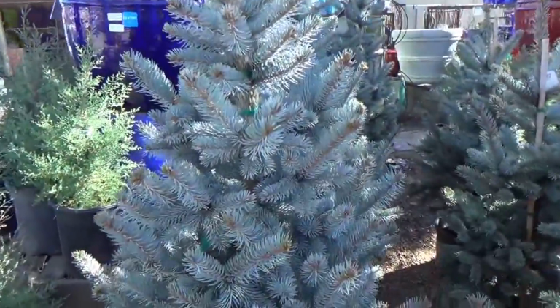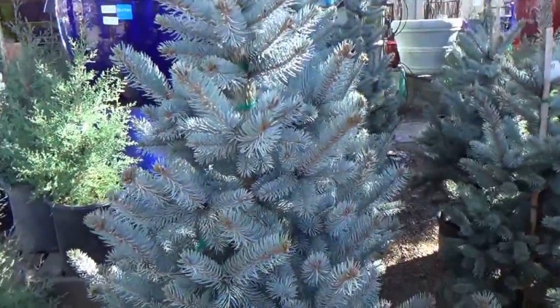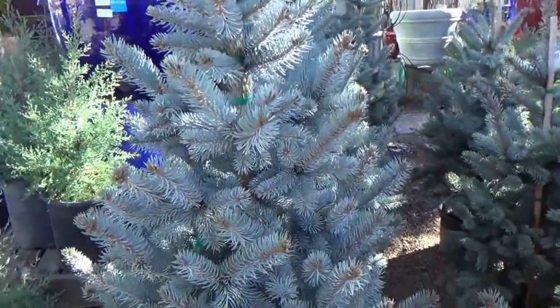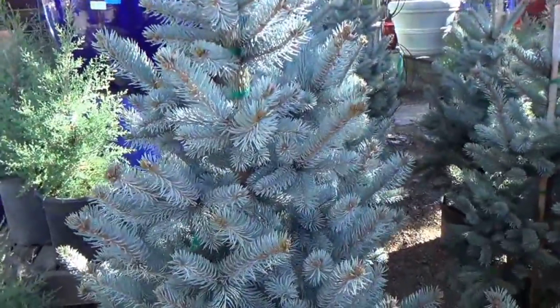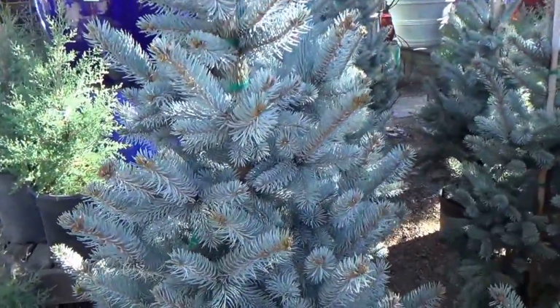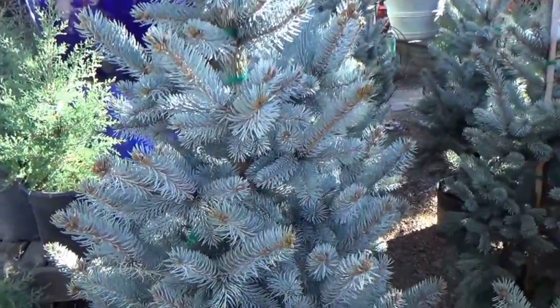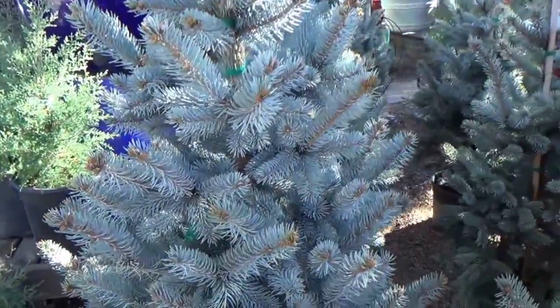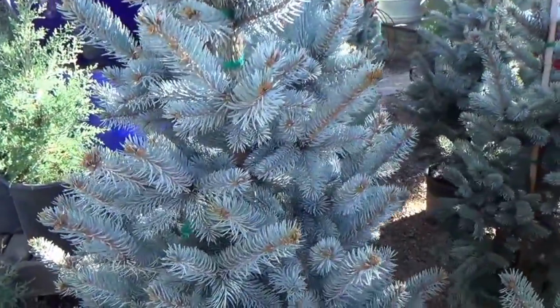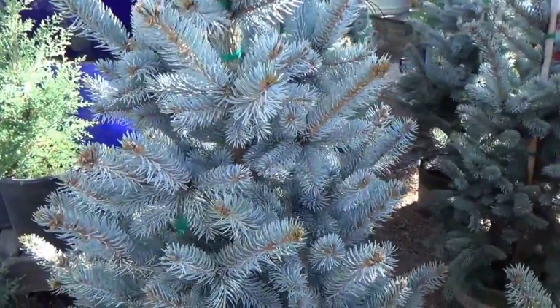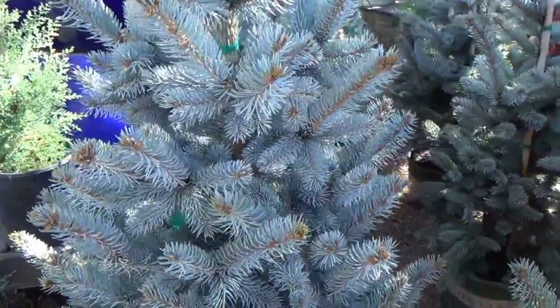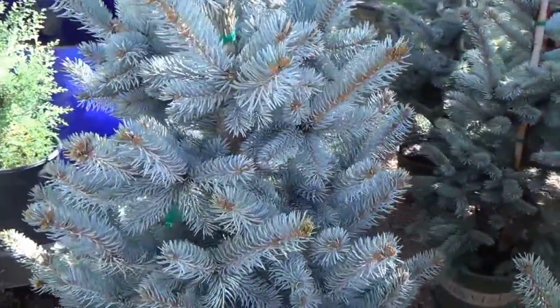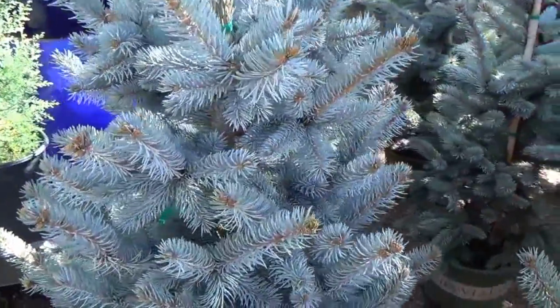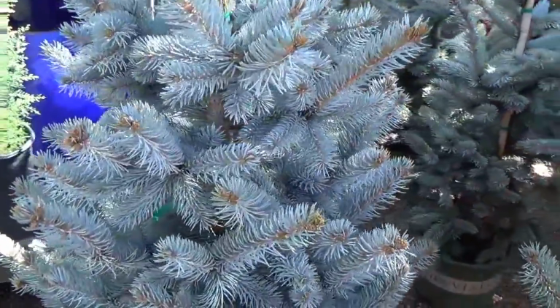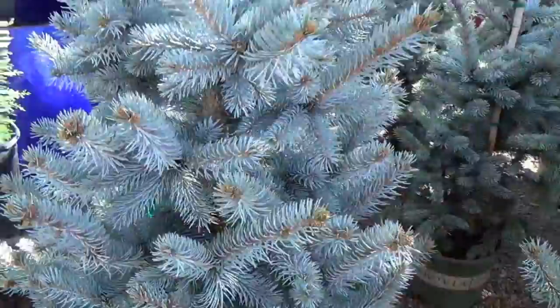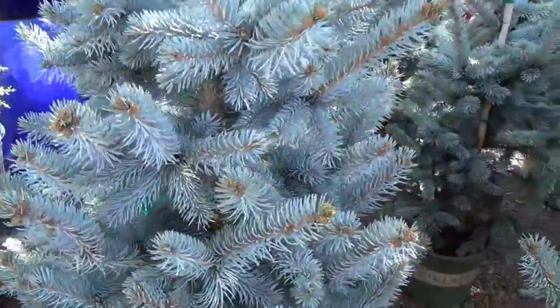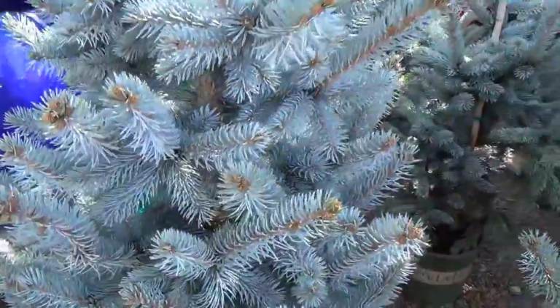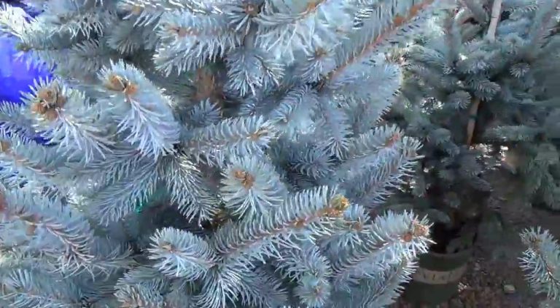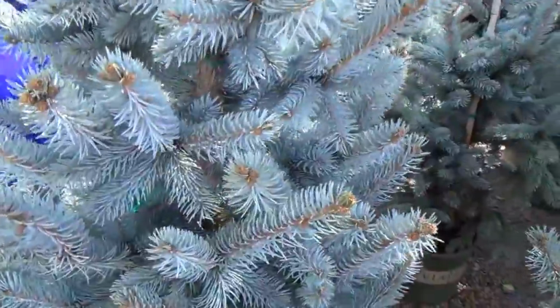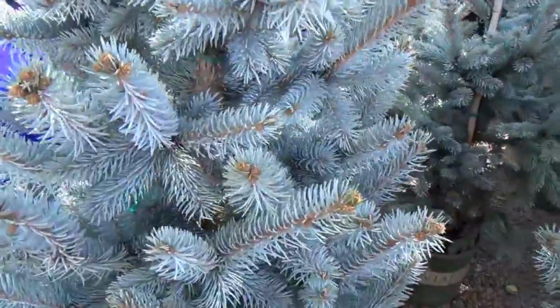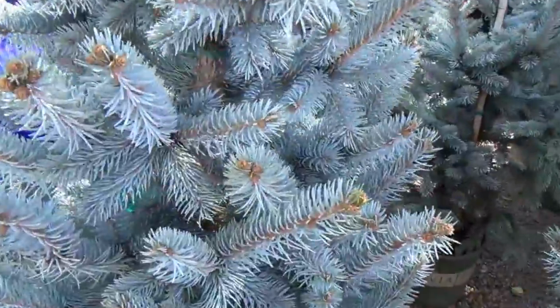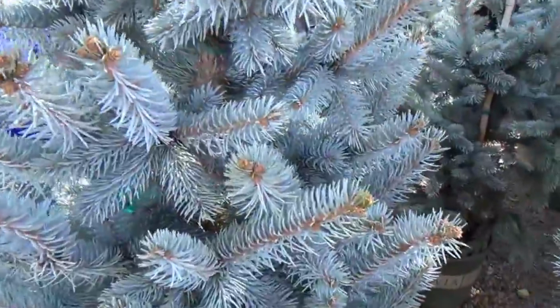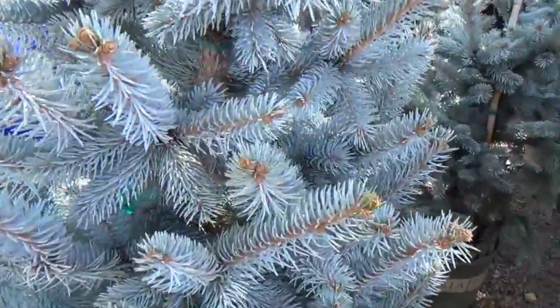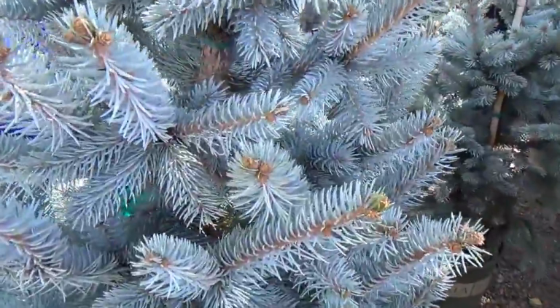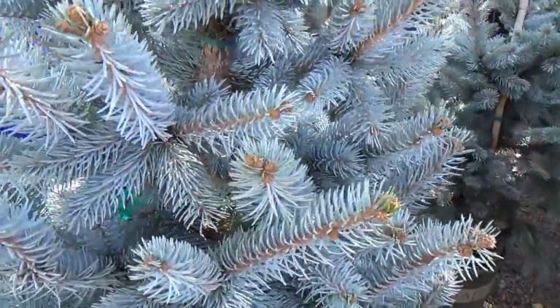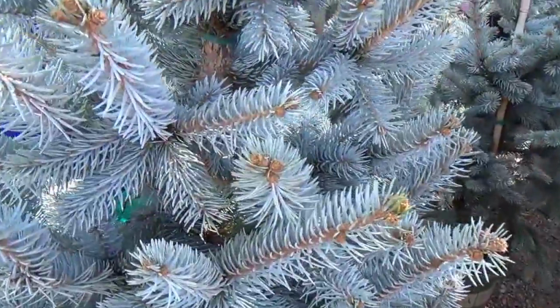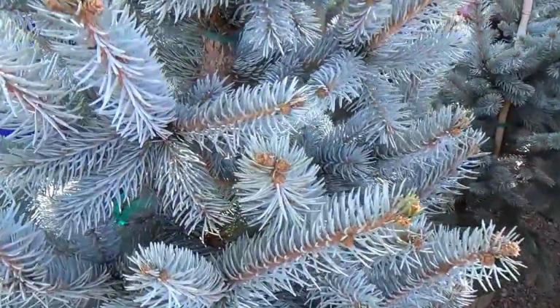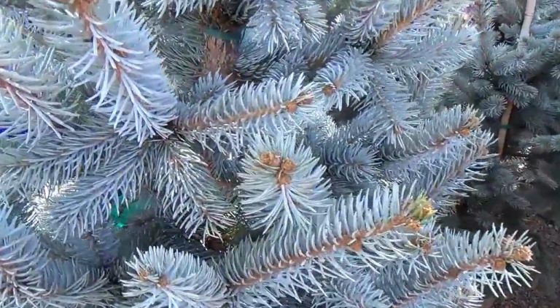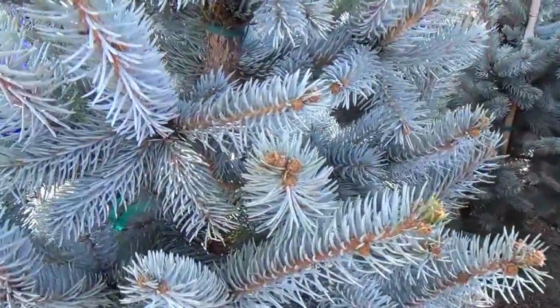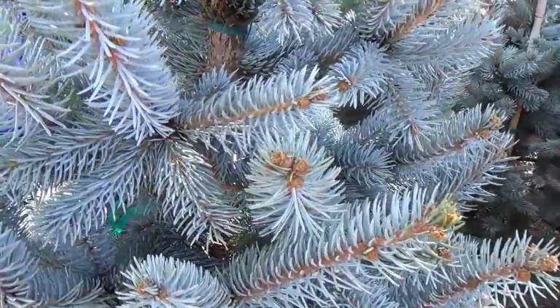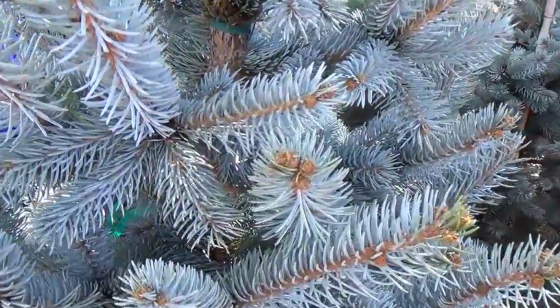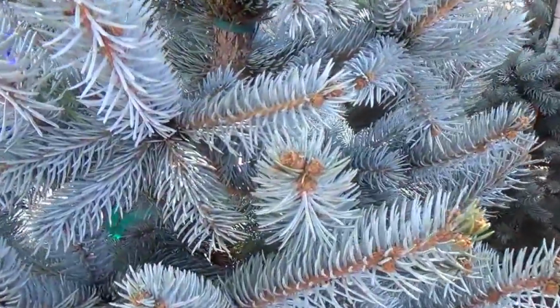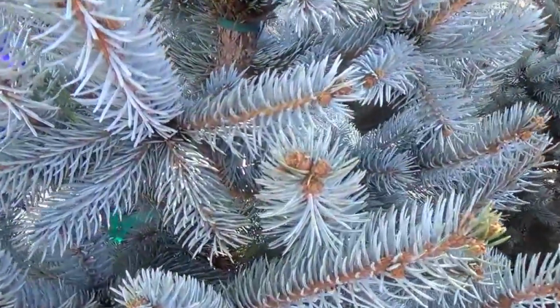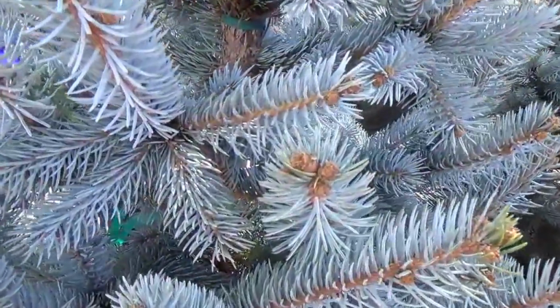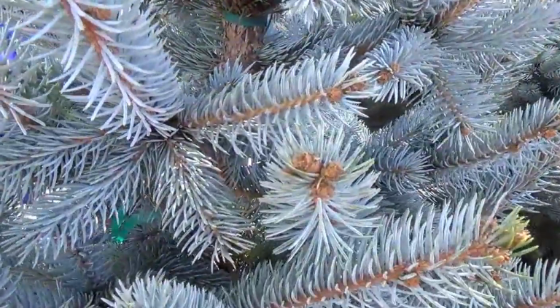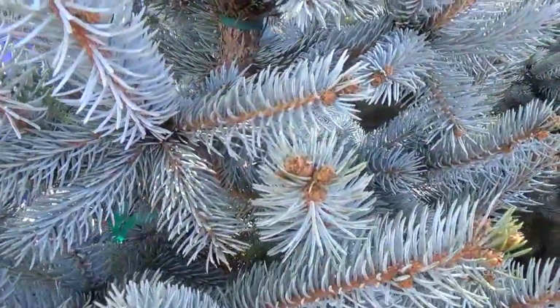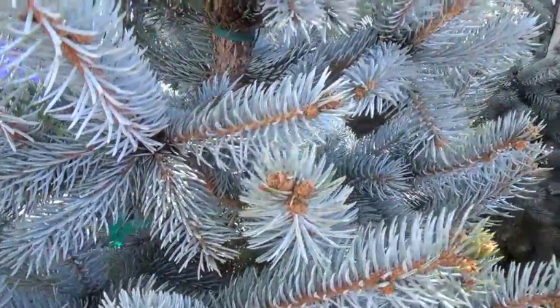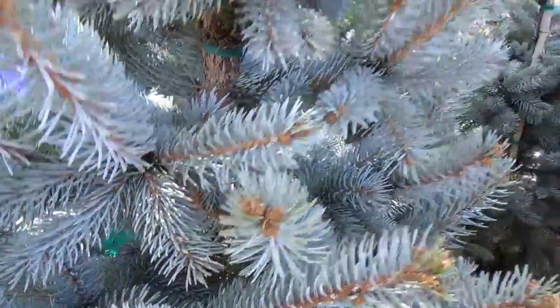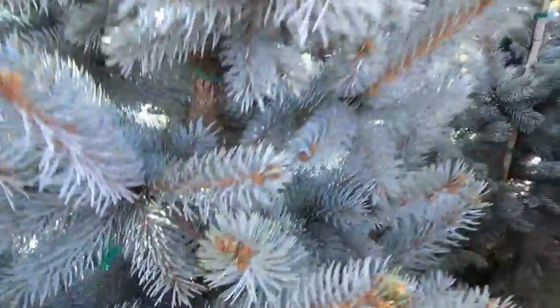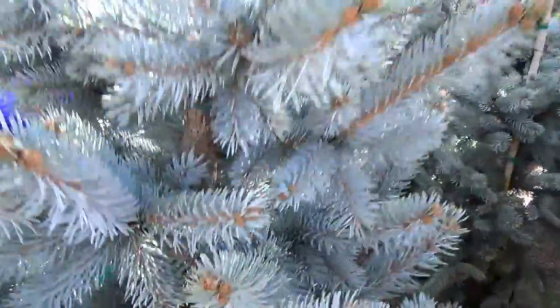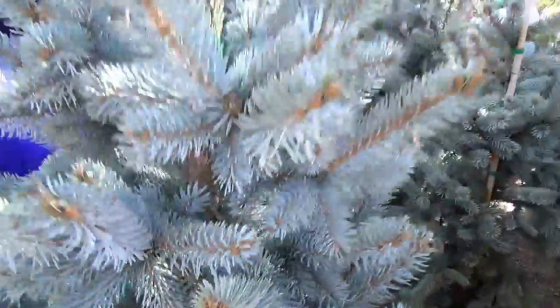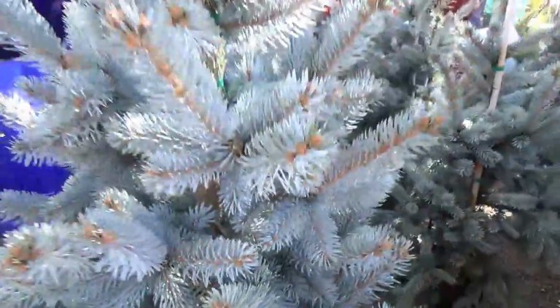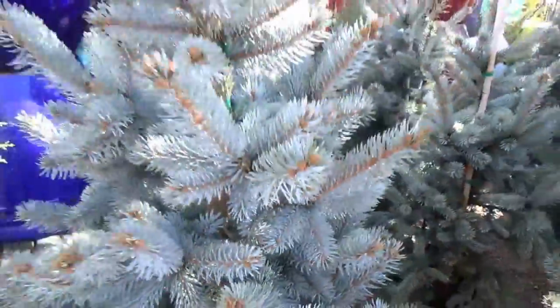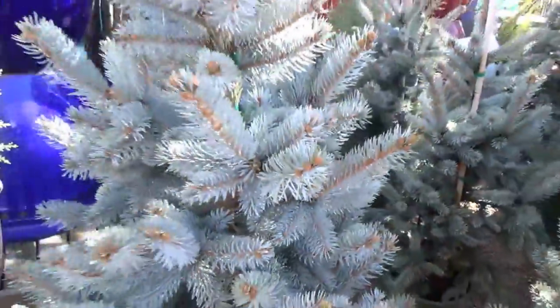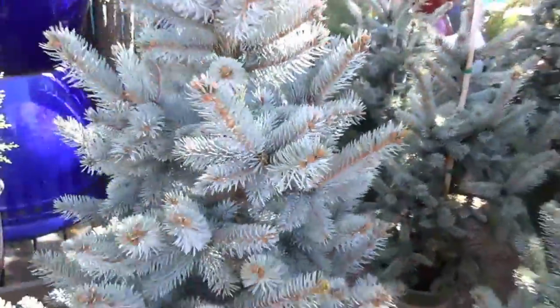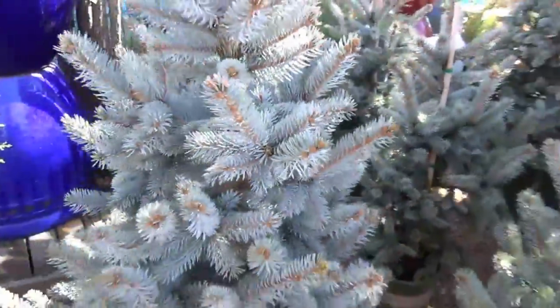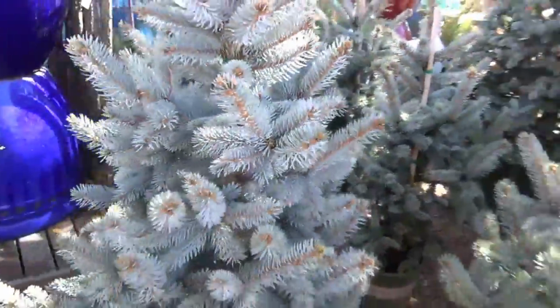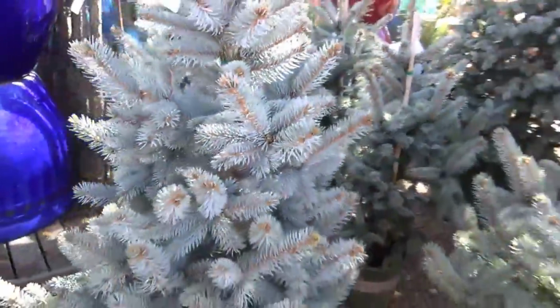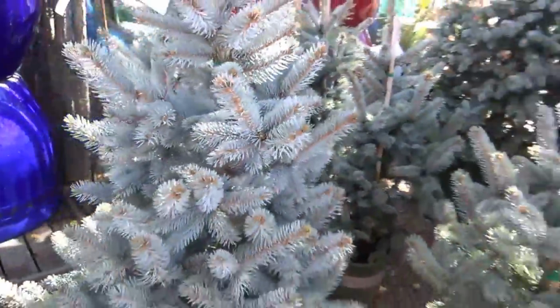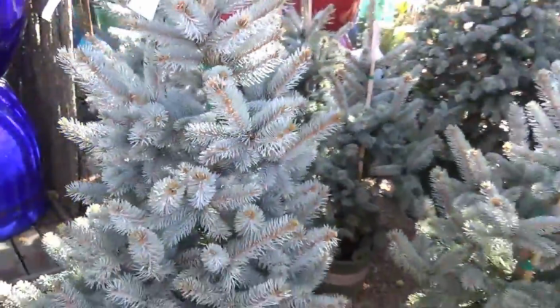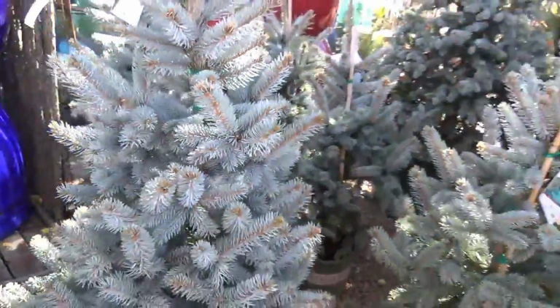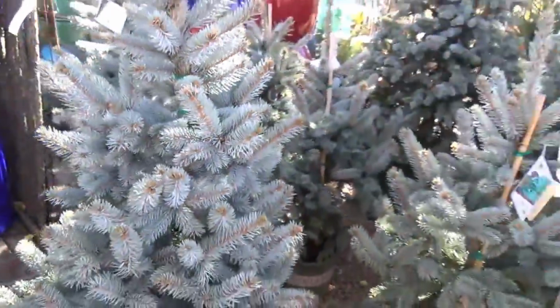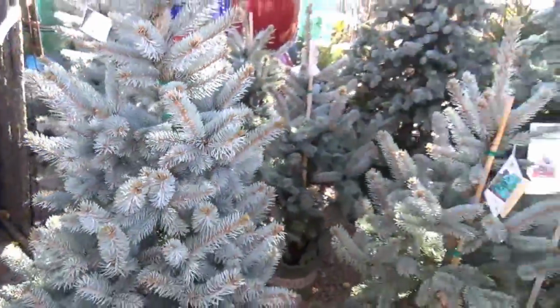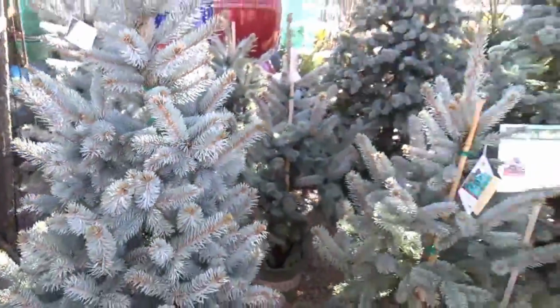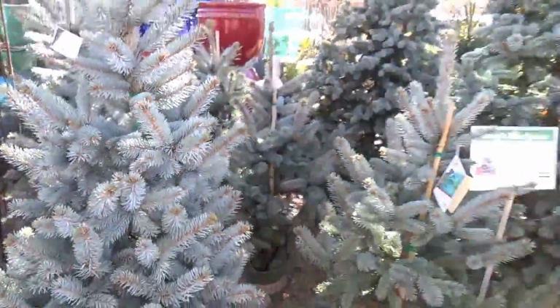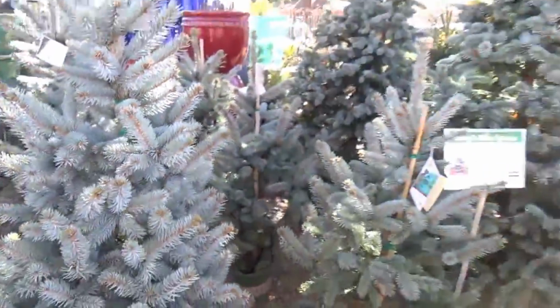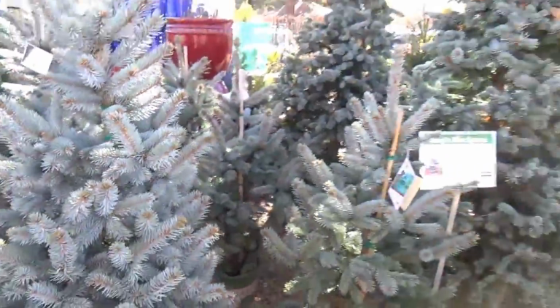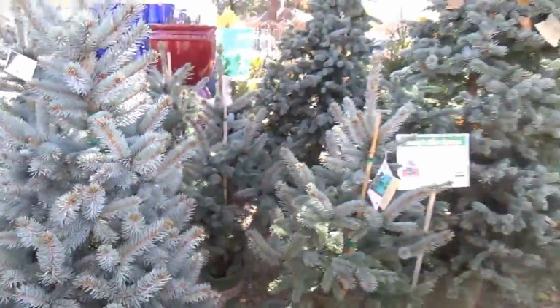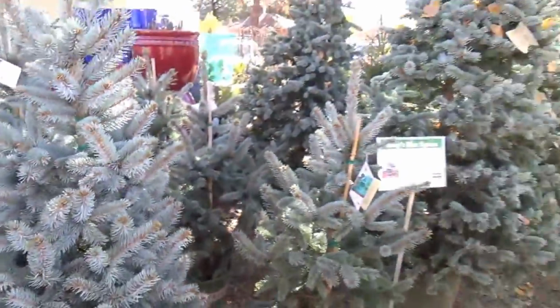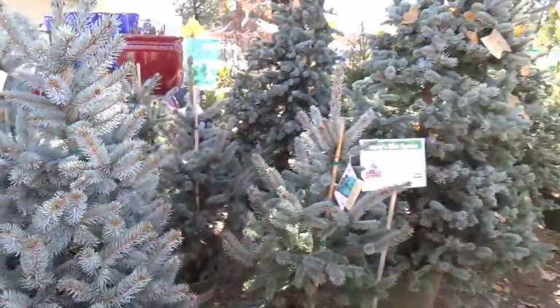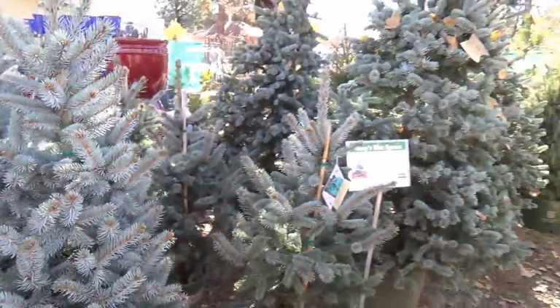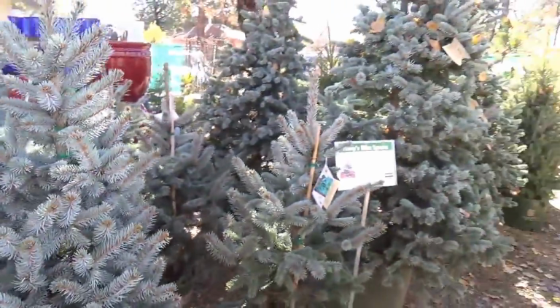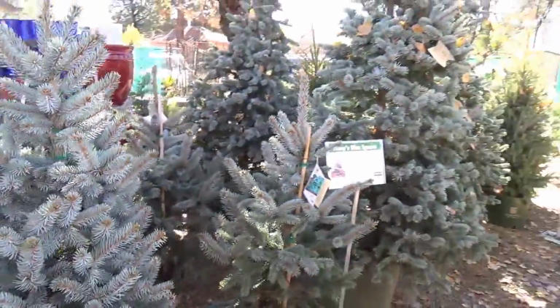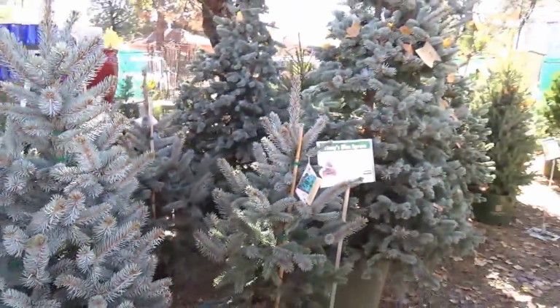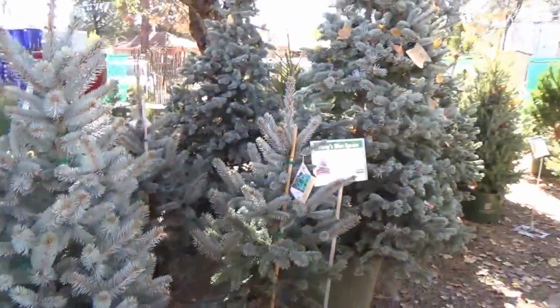Look how blue these are. They're crazy, crazy blue. Nothing is bluer than a Hoops spruce.